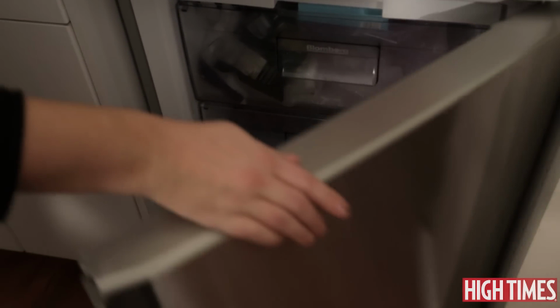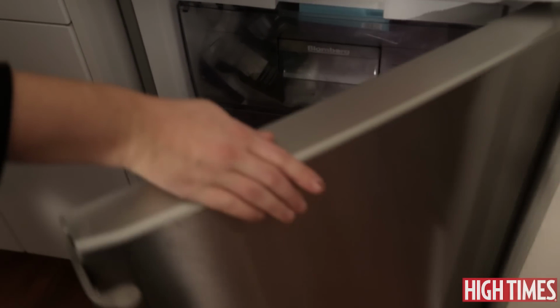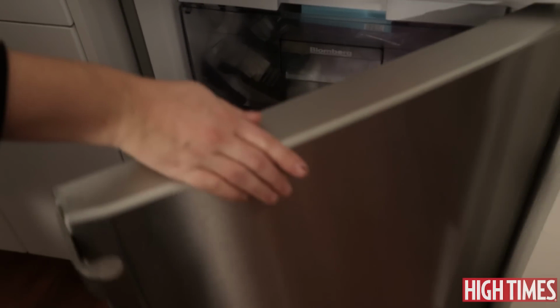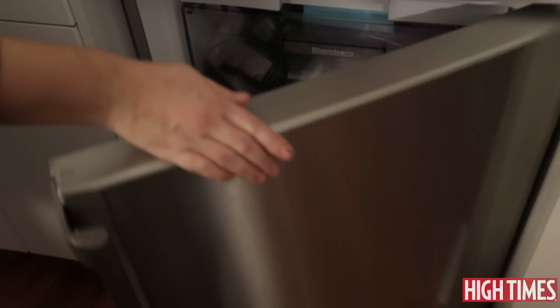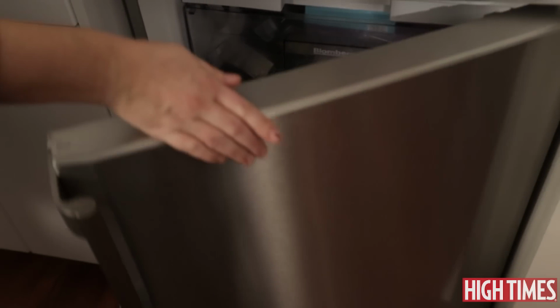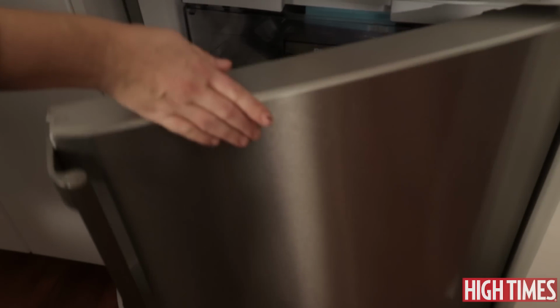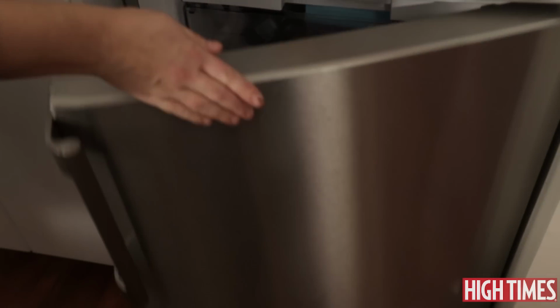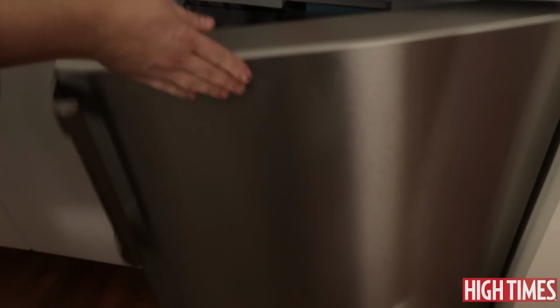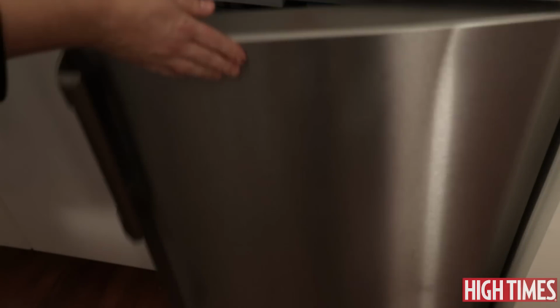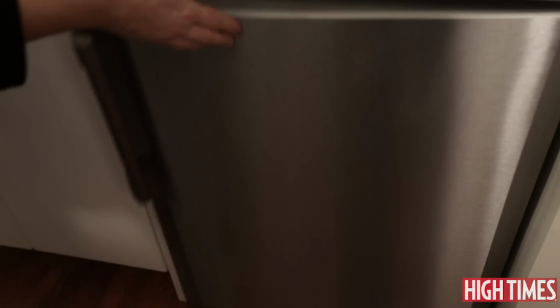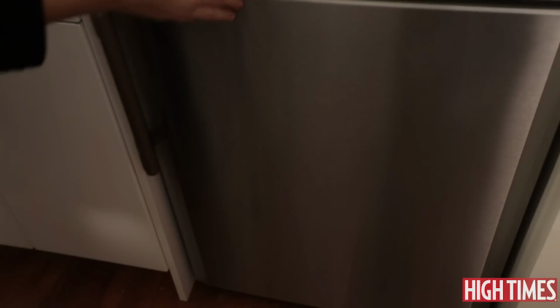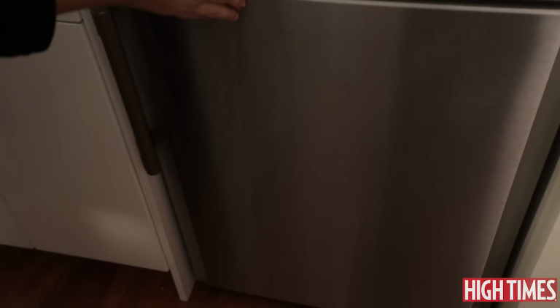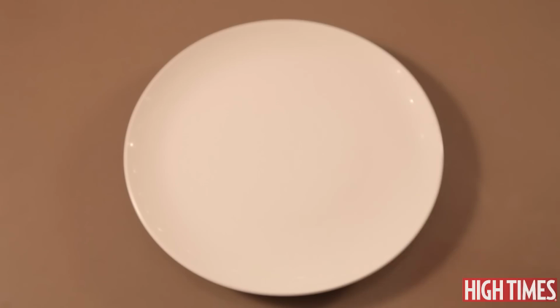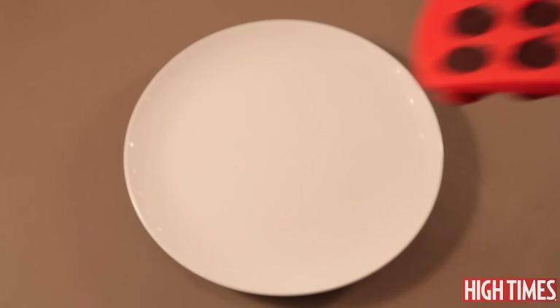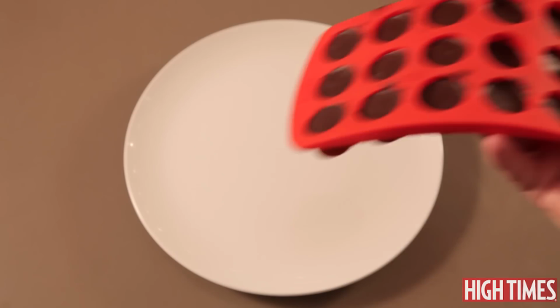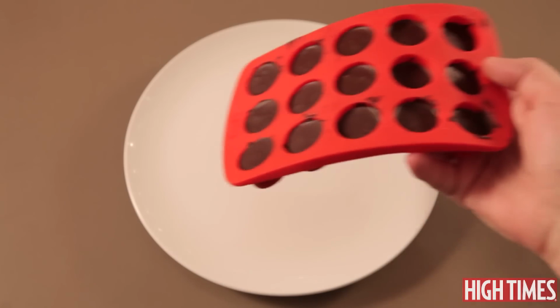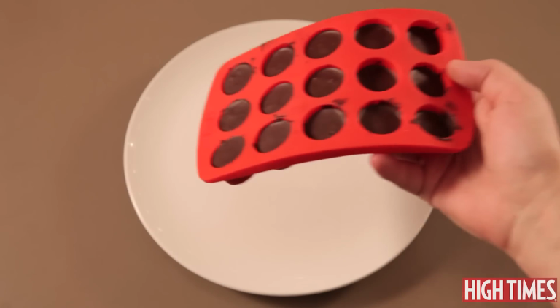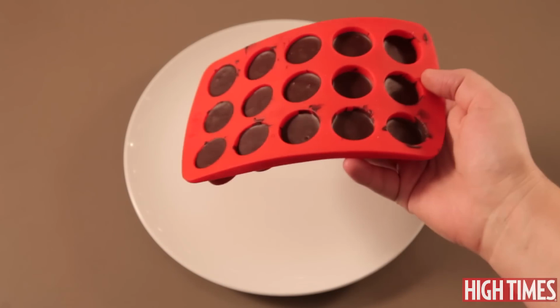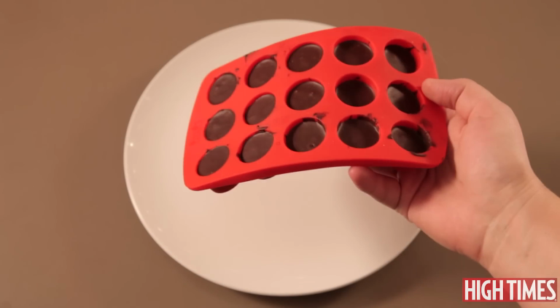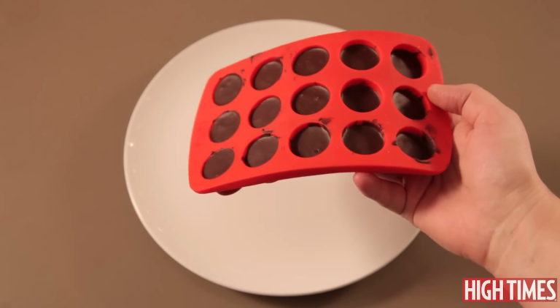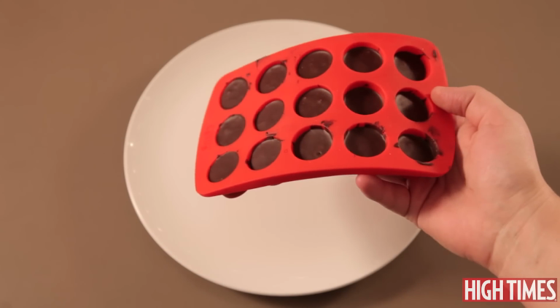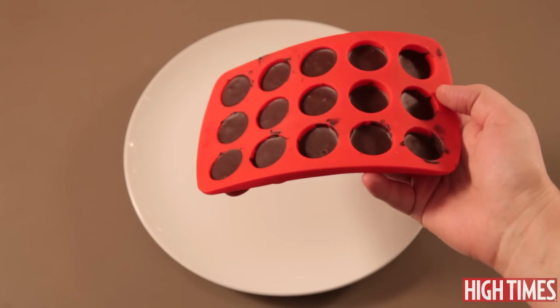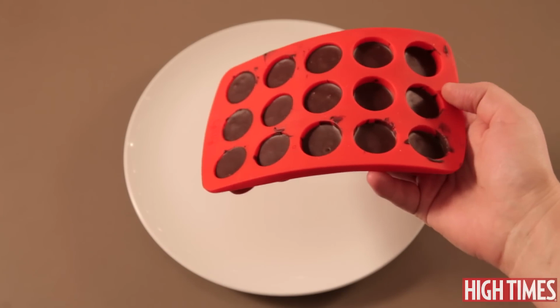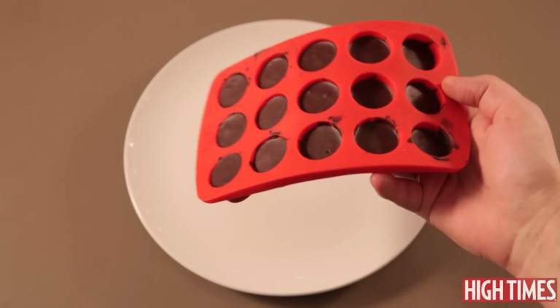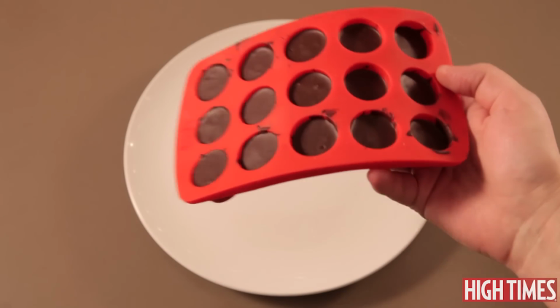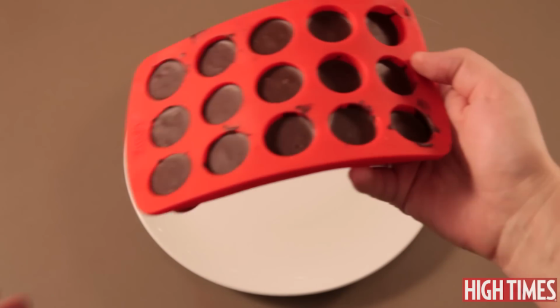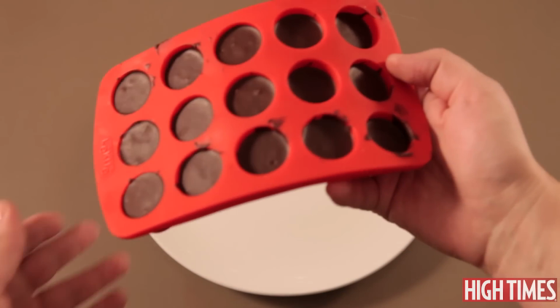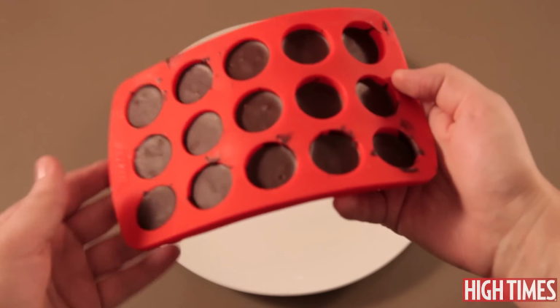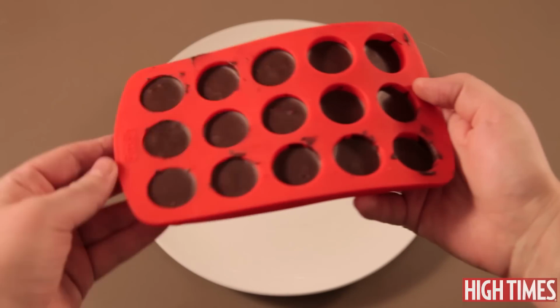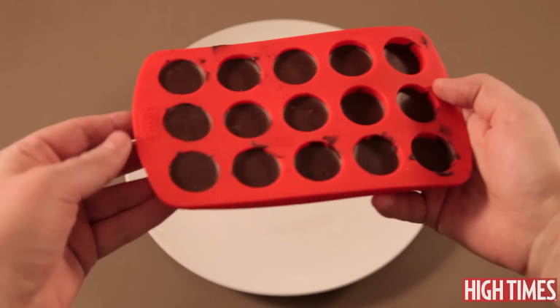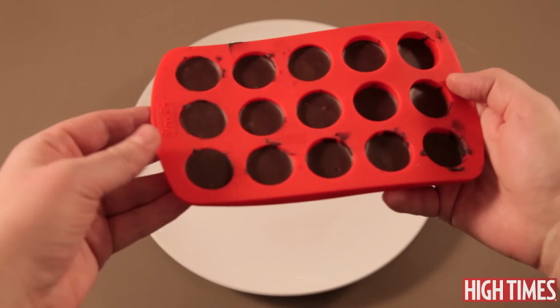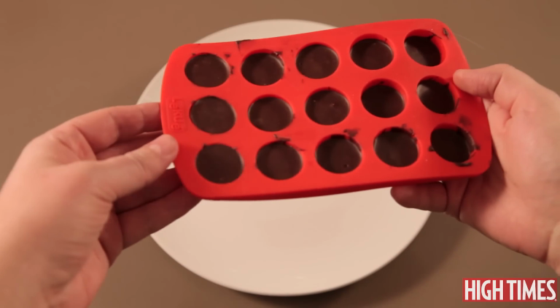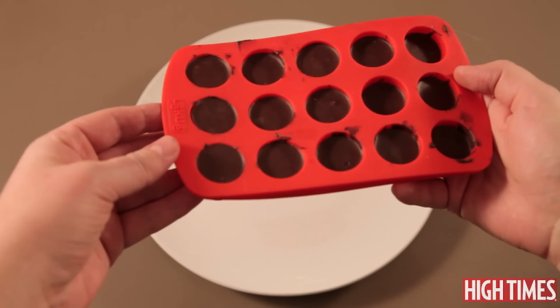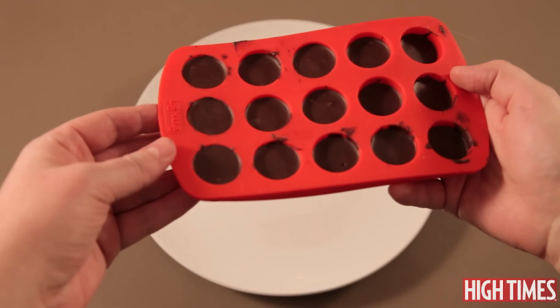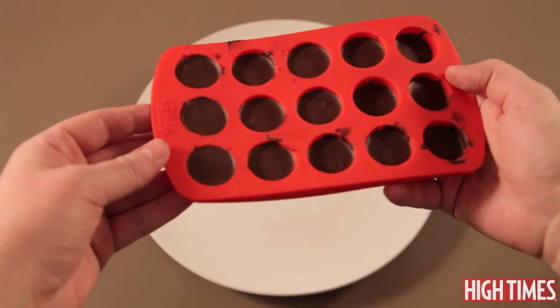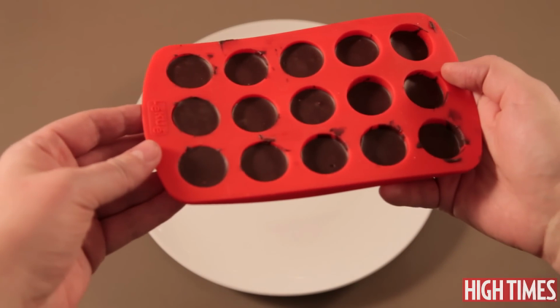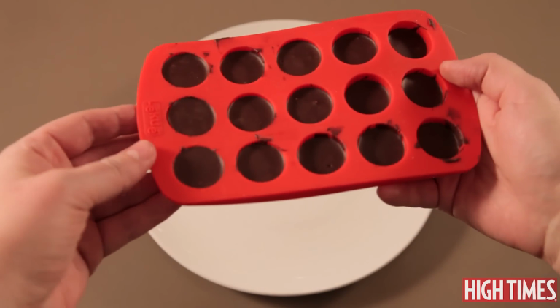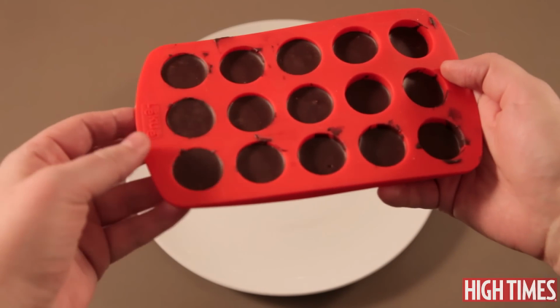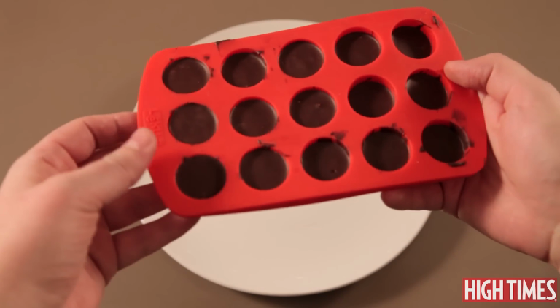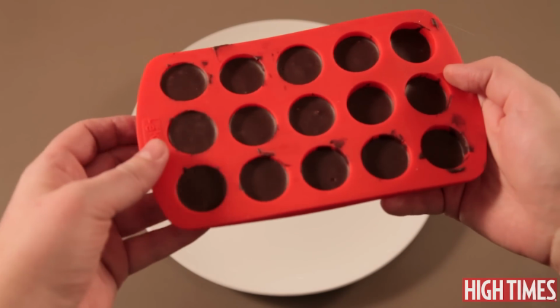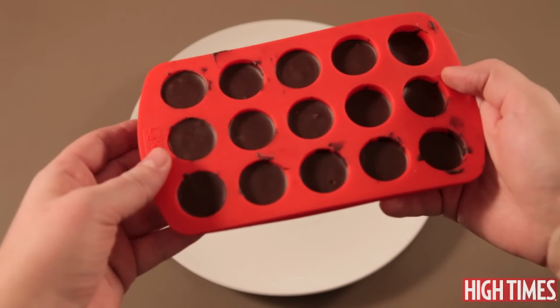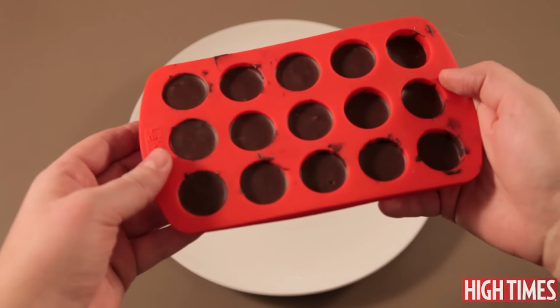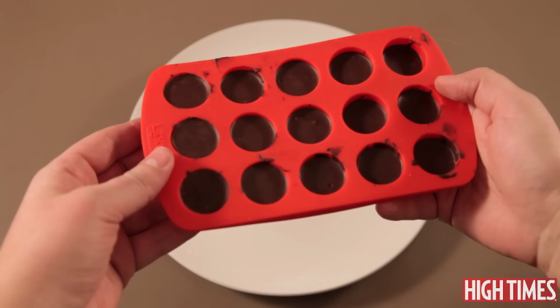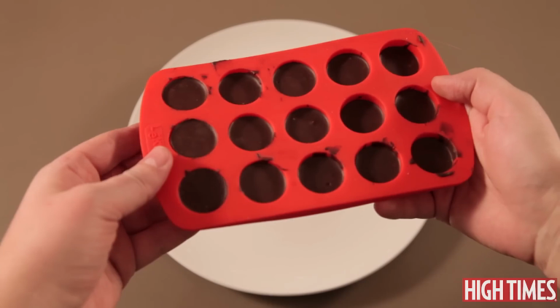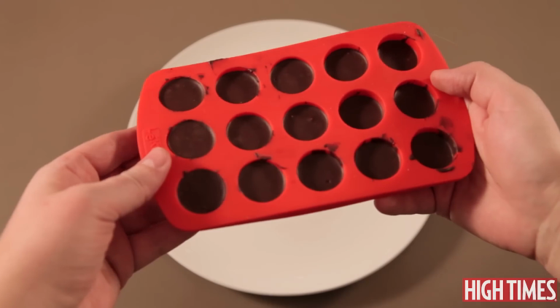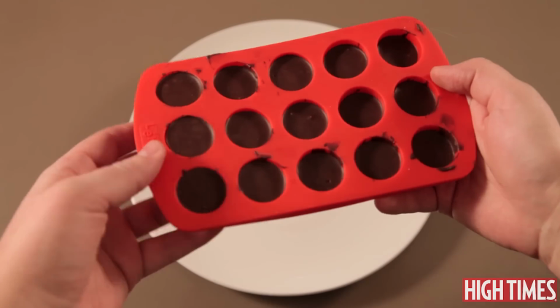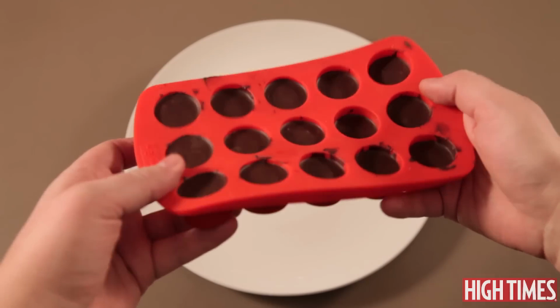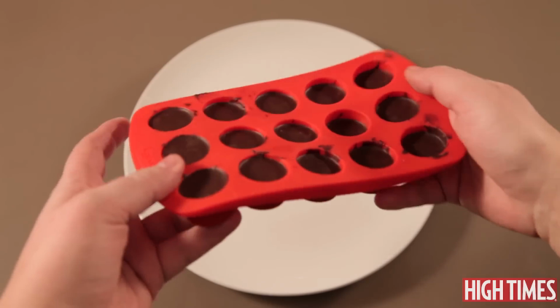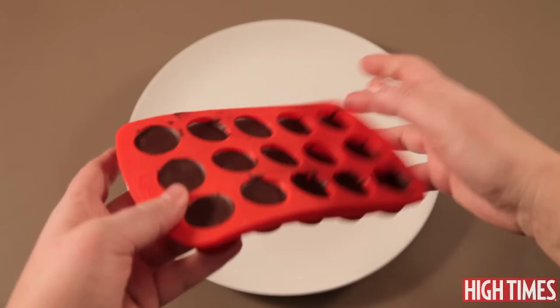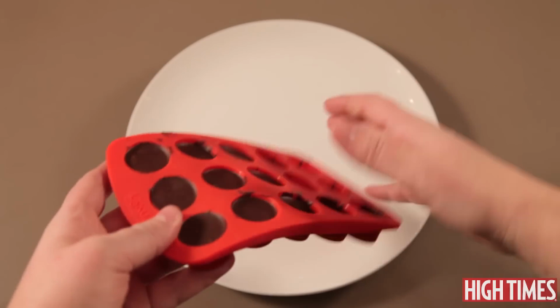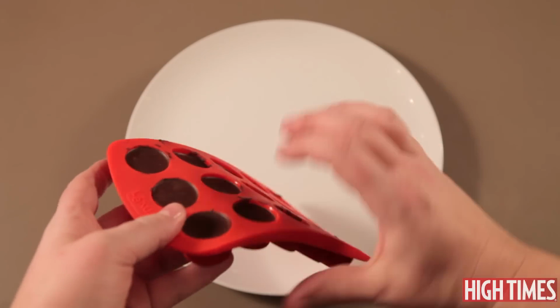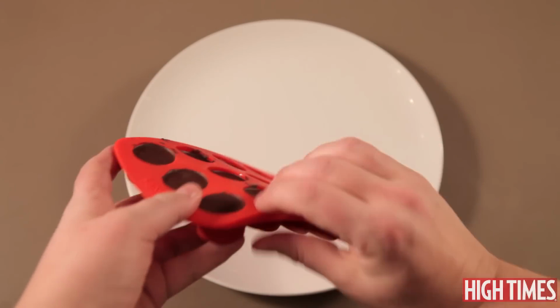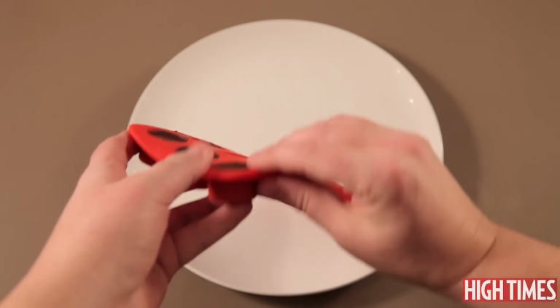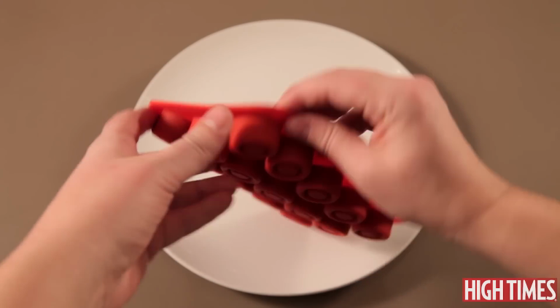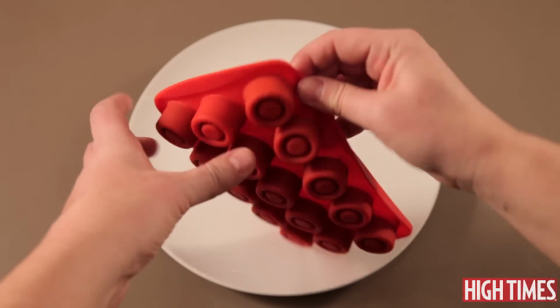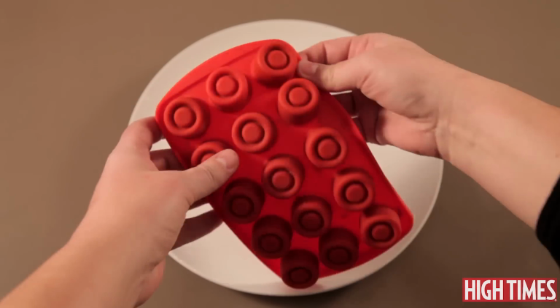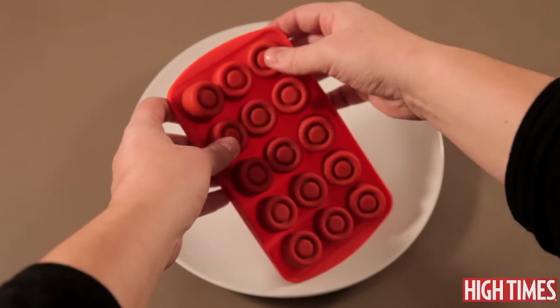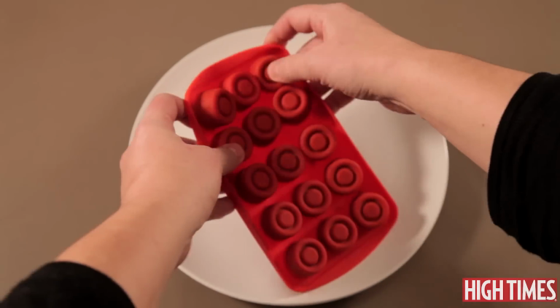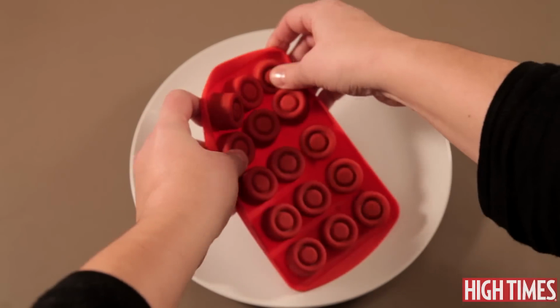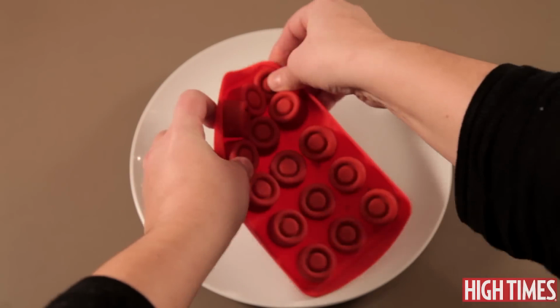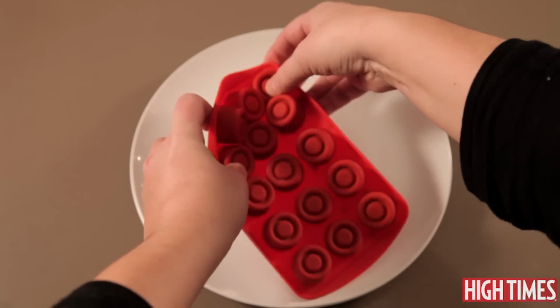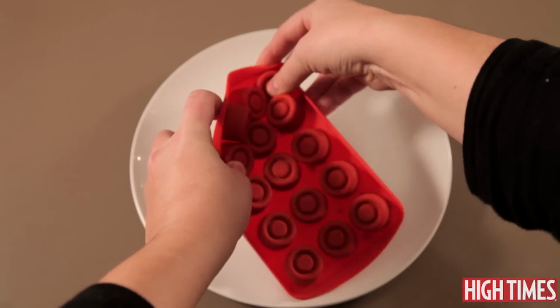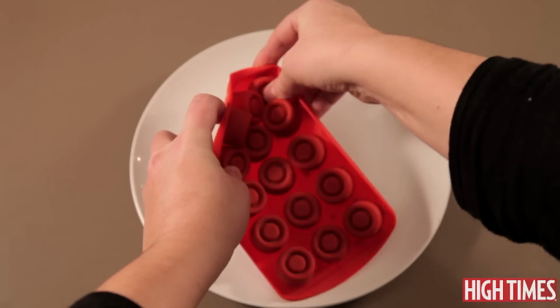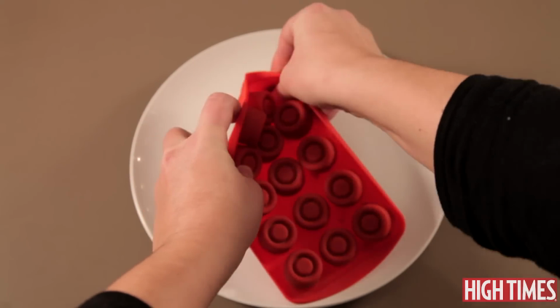Once you've poured your chocolates into the molds you want to chill them in the fridge for about 25 to 30 minutes. Once you've given it about half an hour chilling, you want to pull your chocolates out of the fridge and then you're just gonna pop them out of the mold really gently.